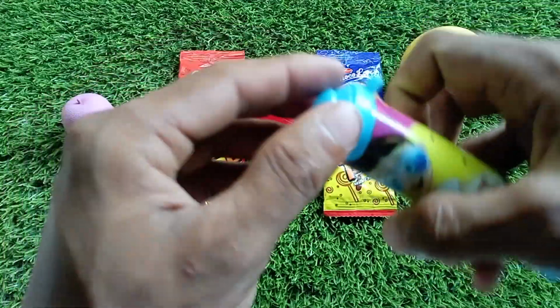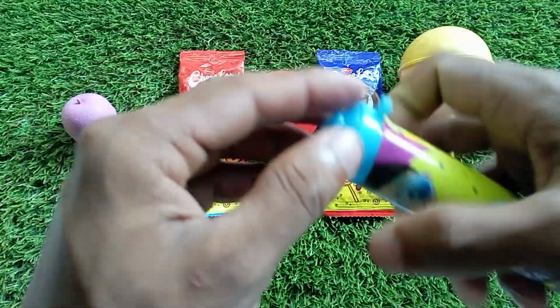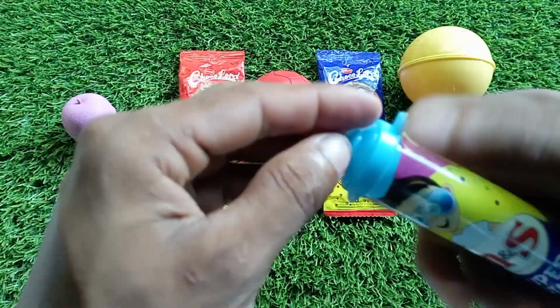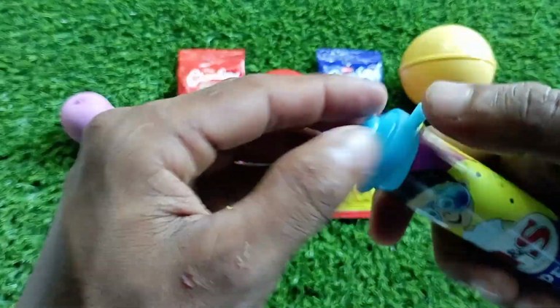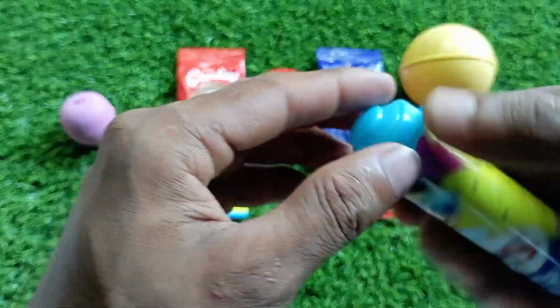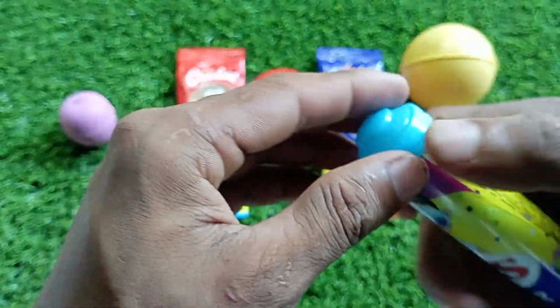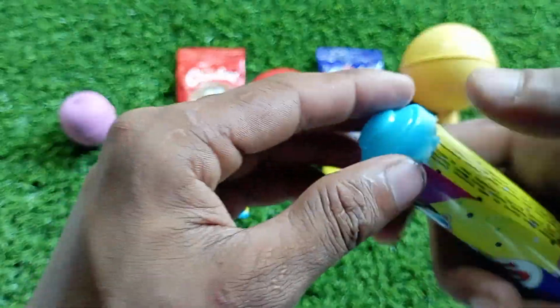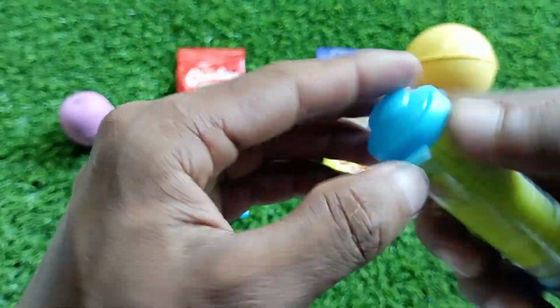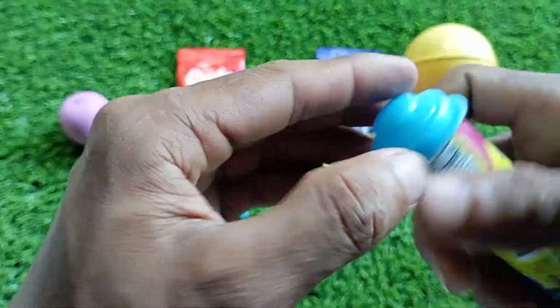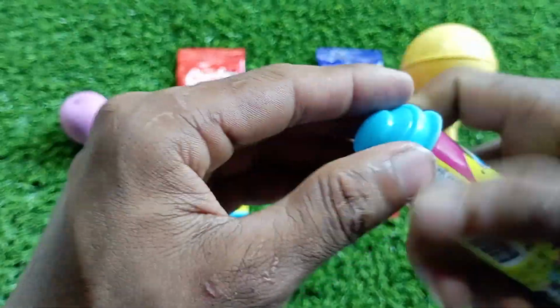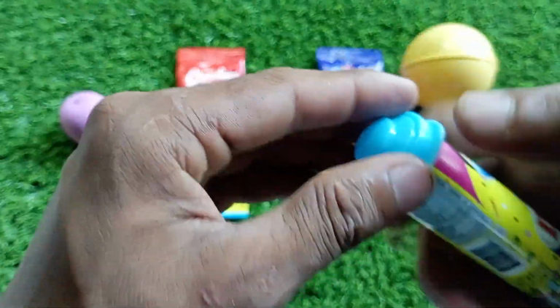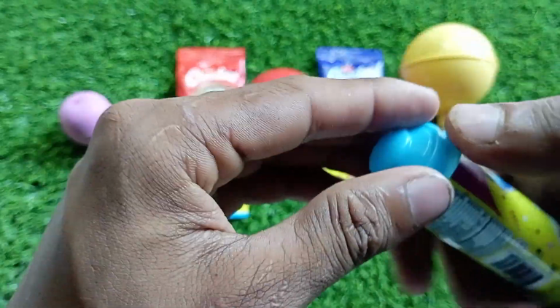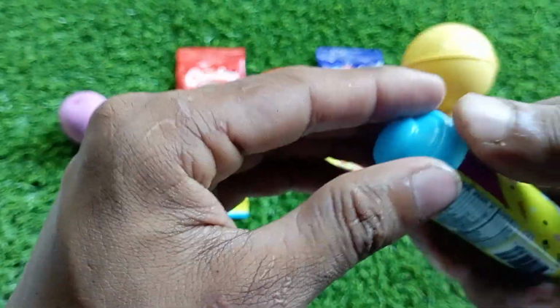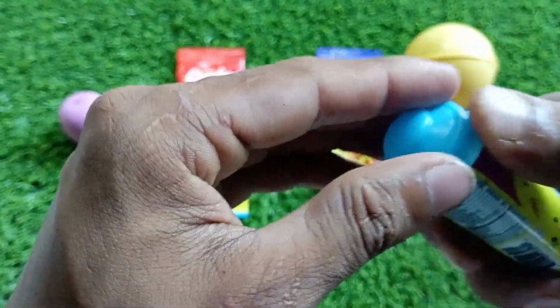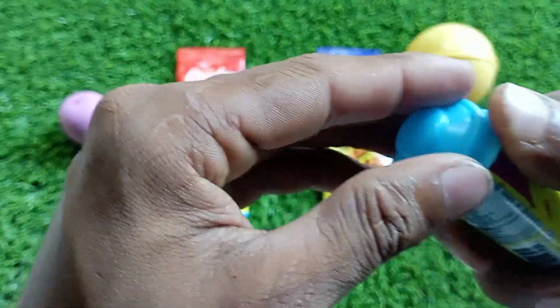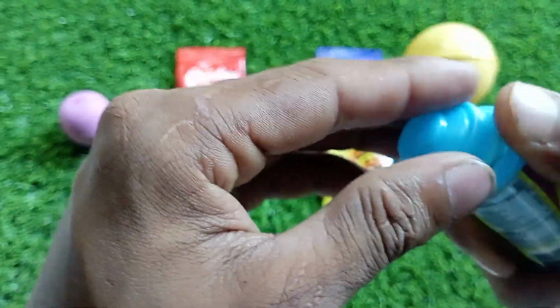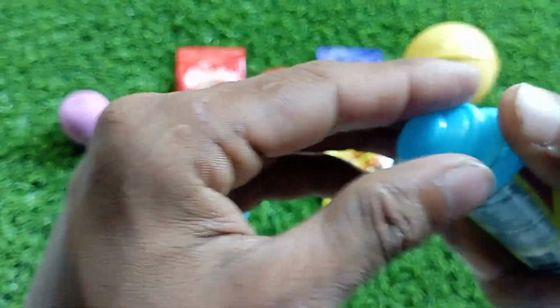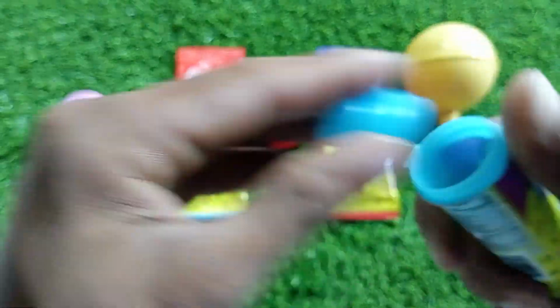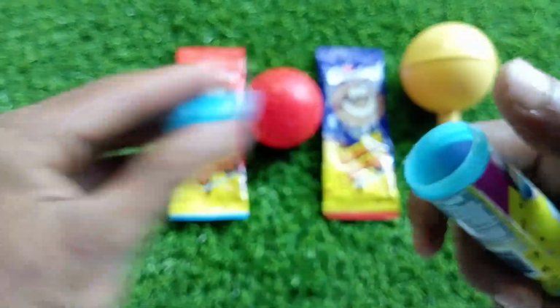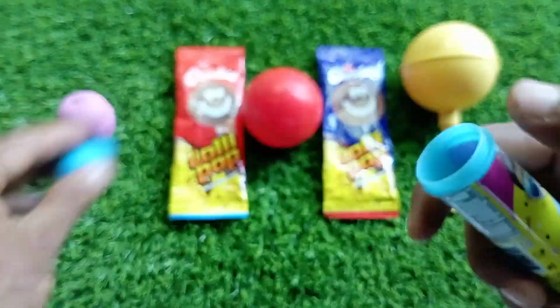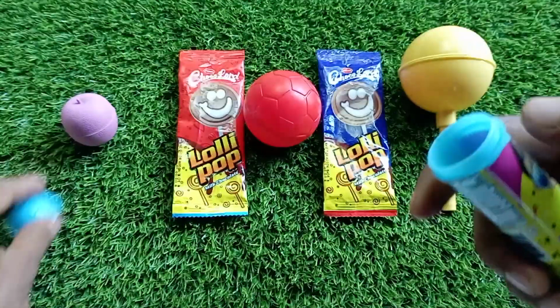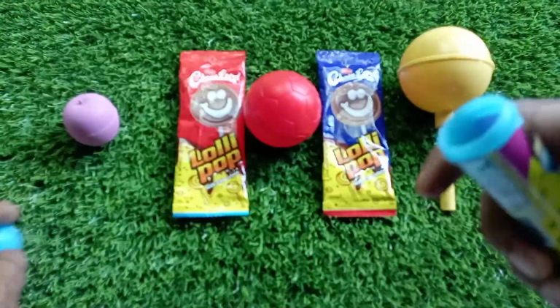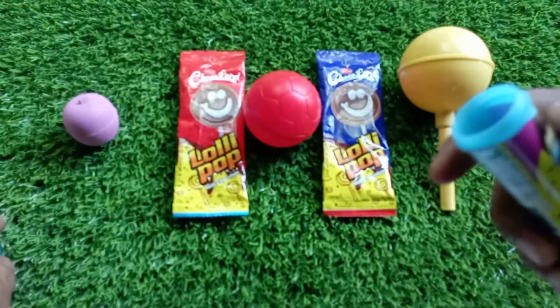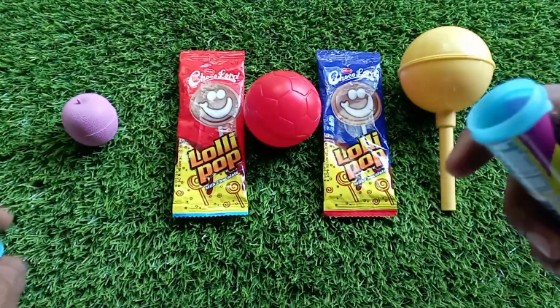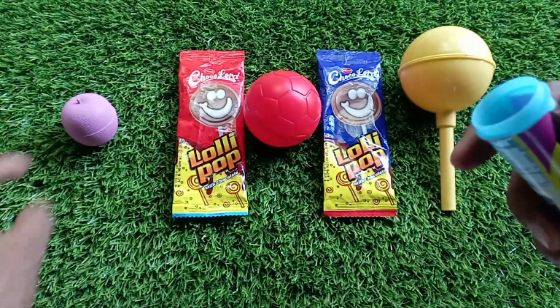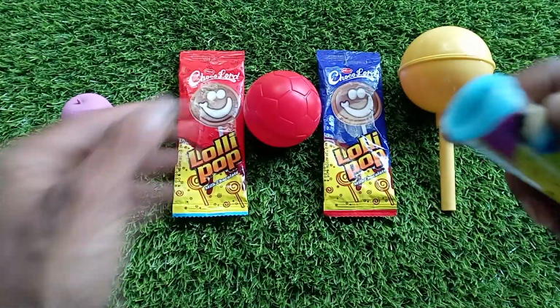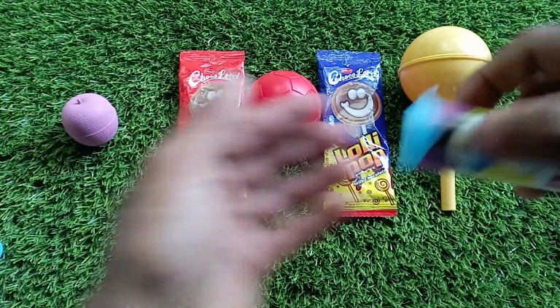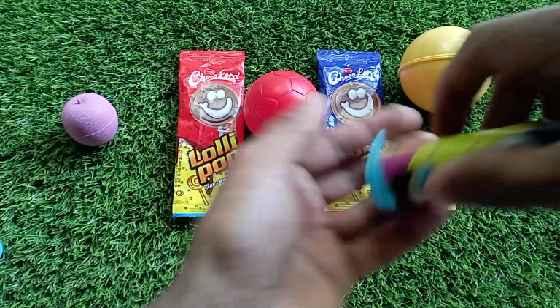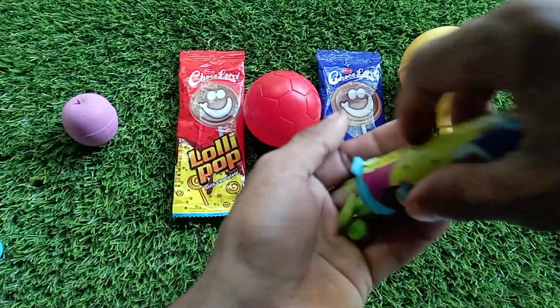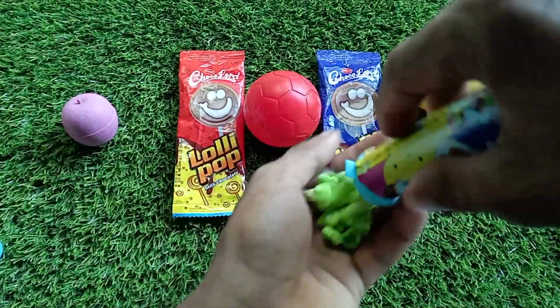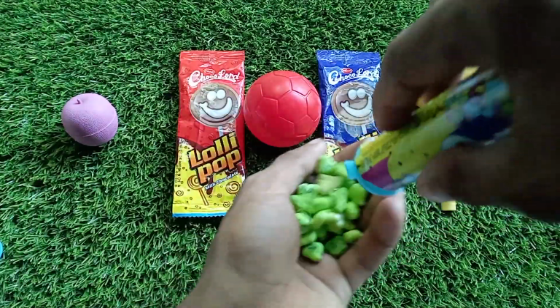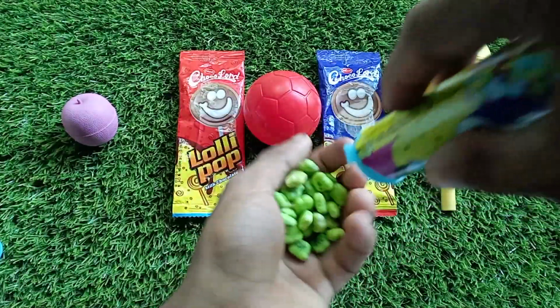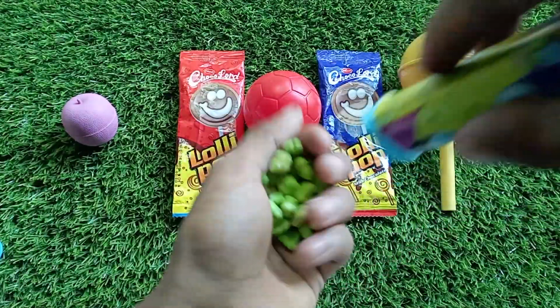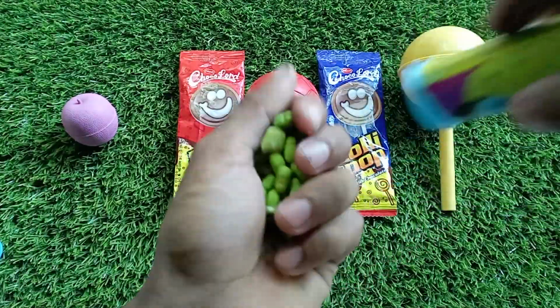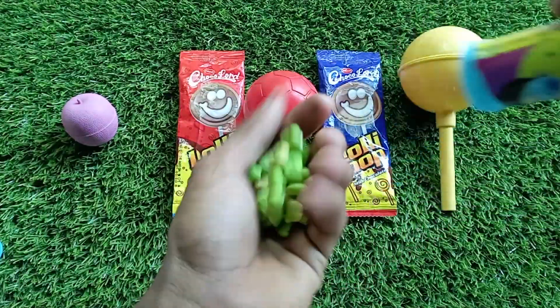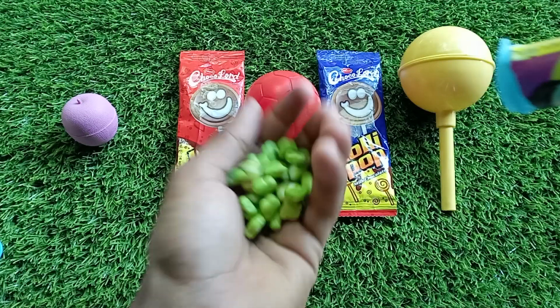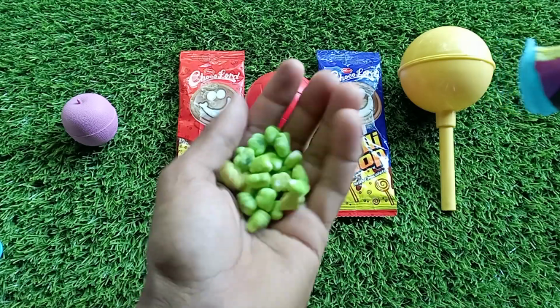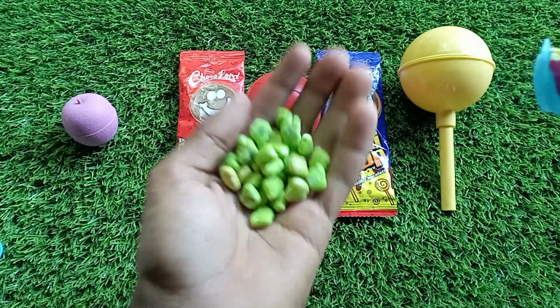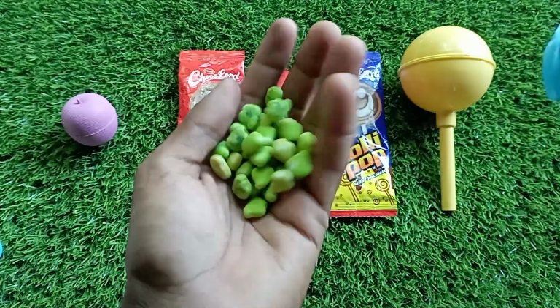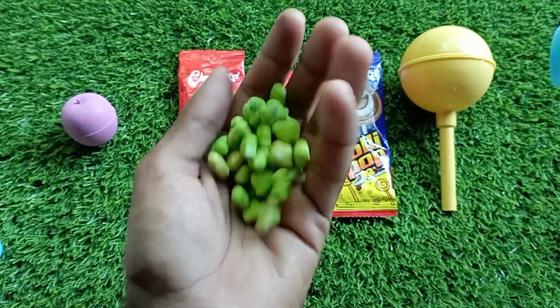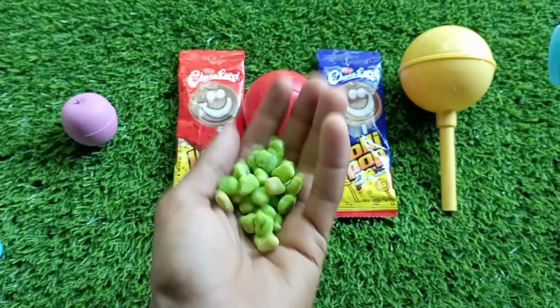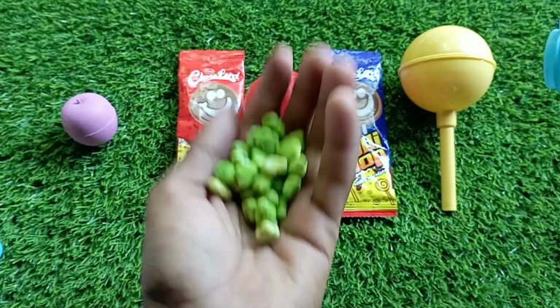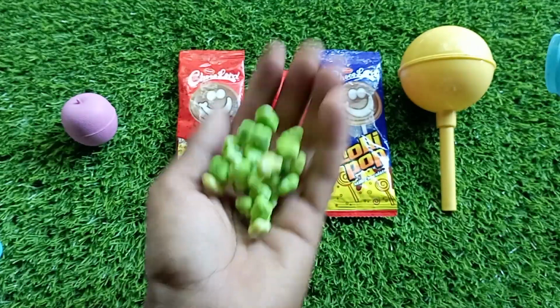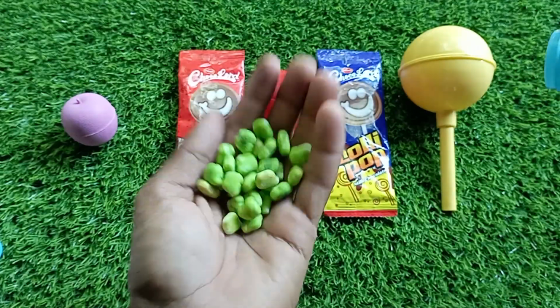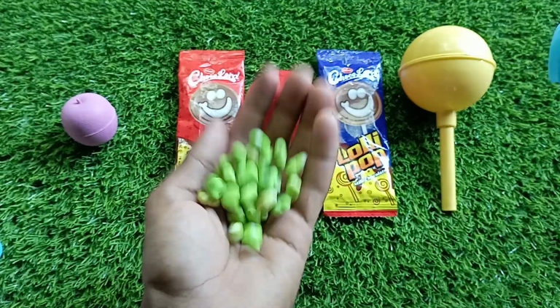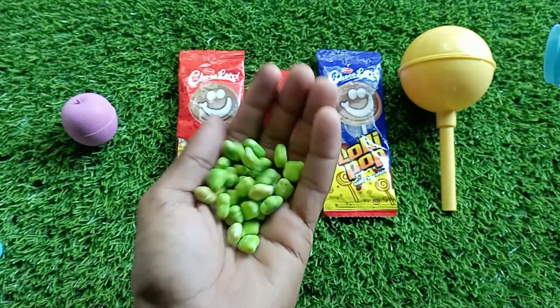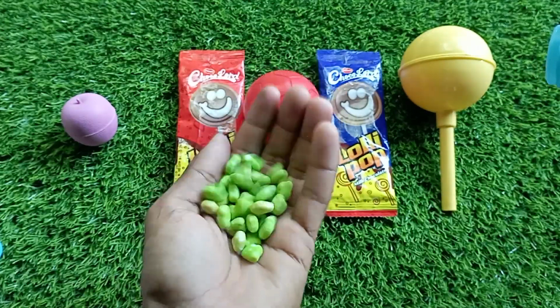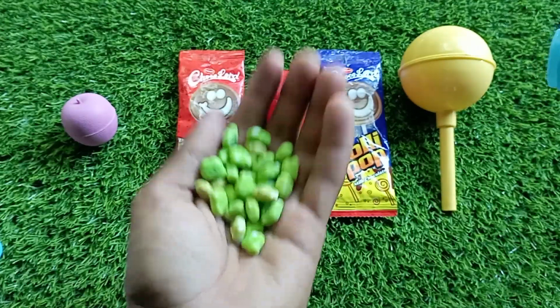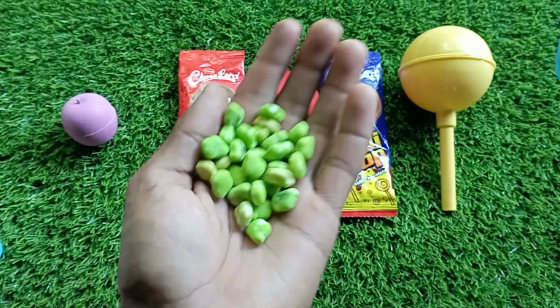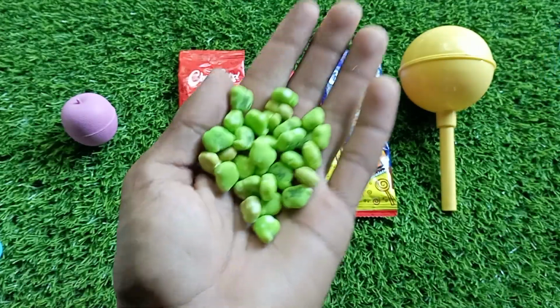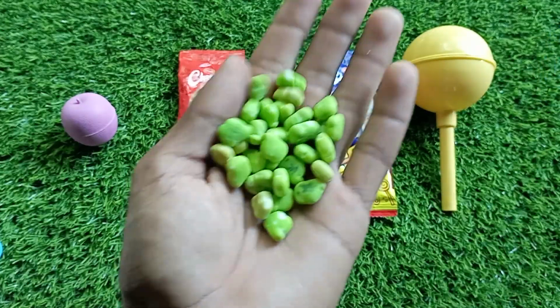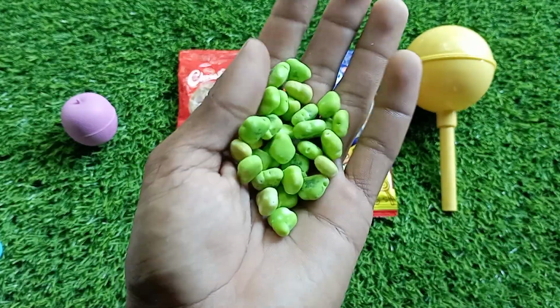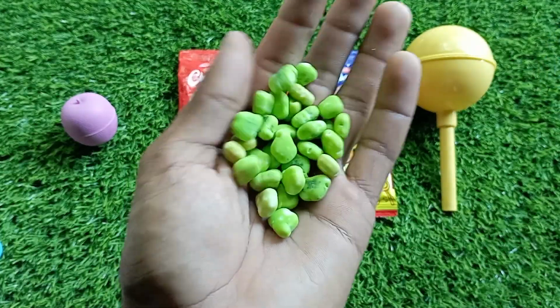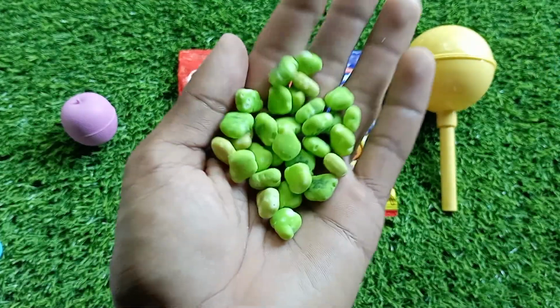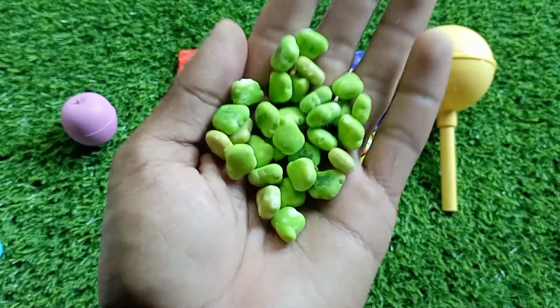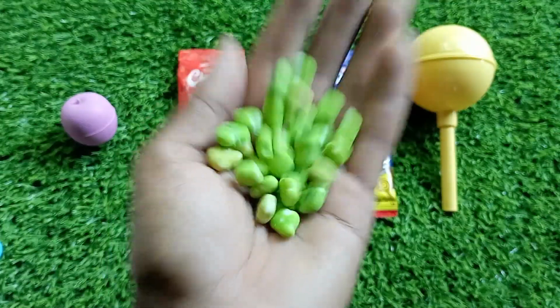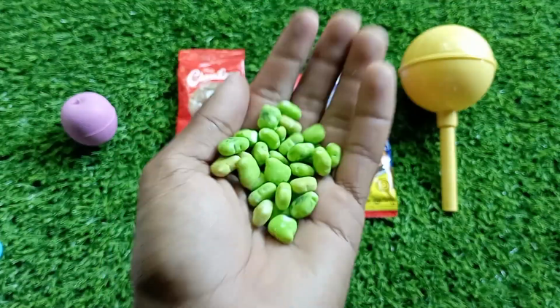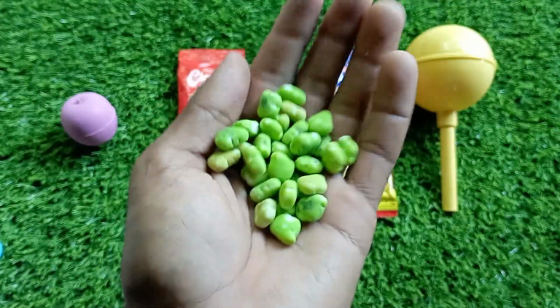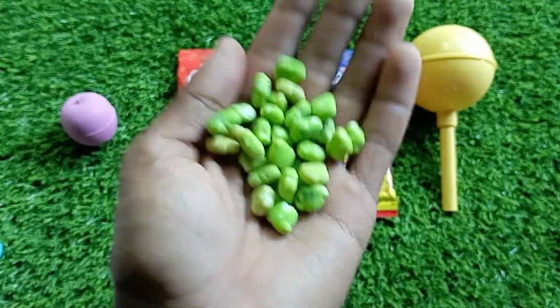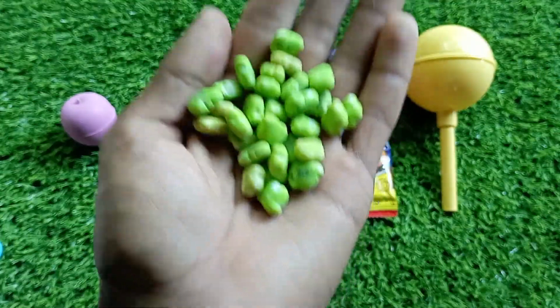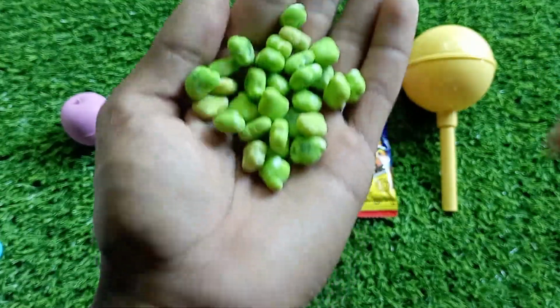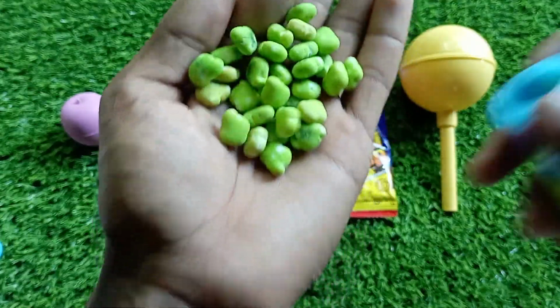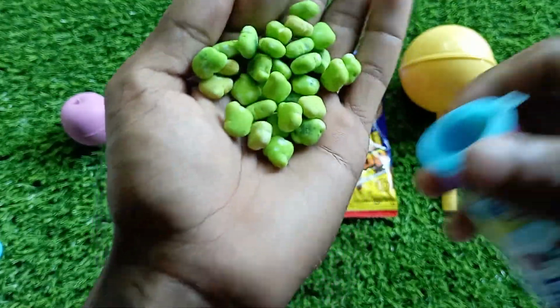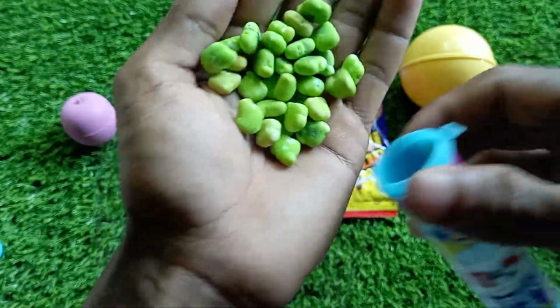Look at that one. It's a bottle. I'm going to put it back.